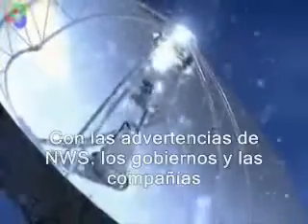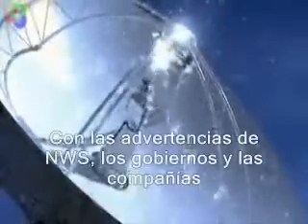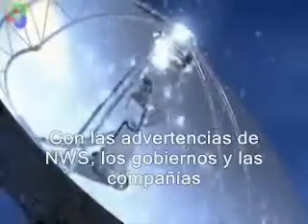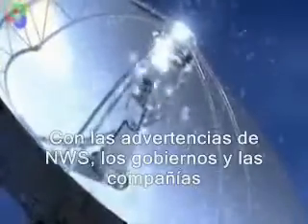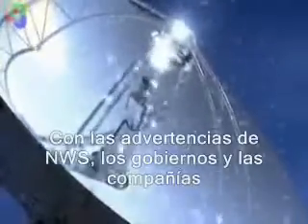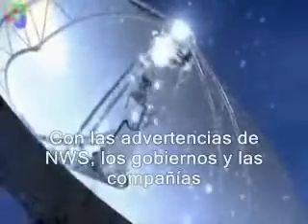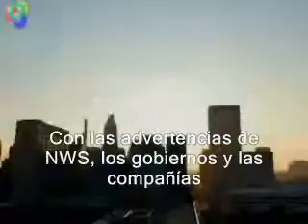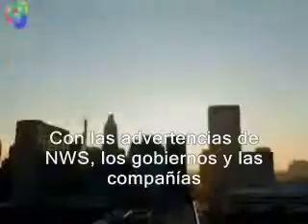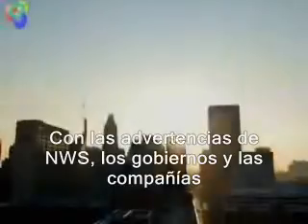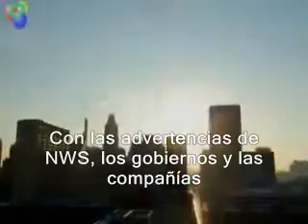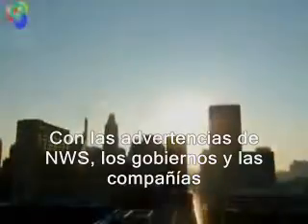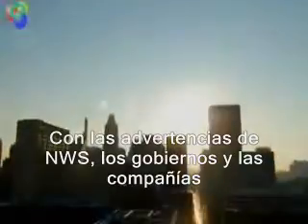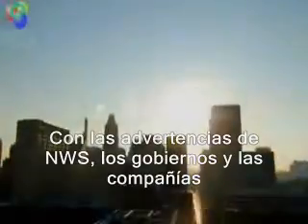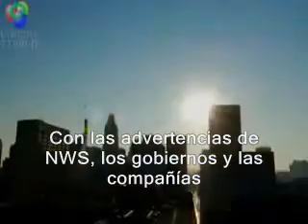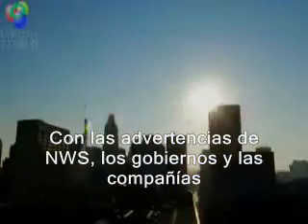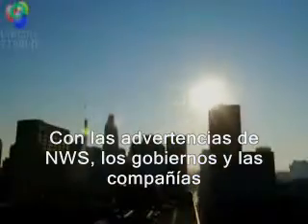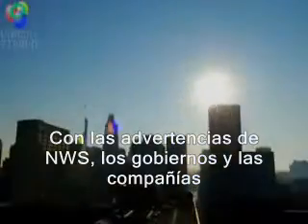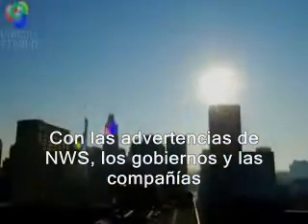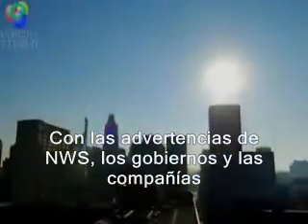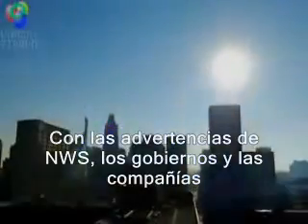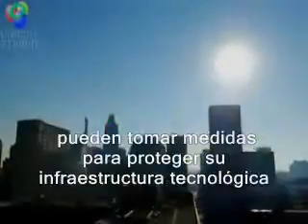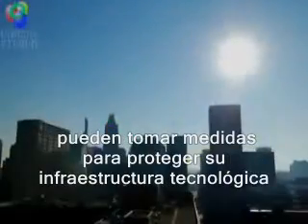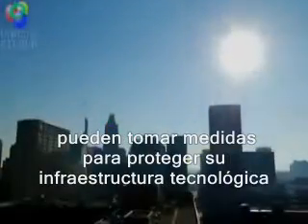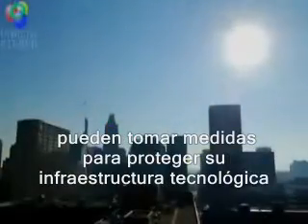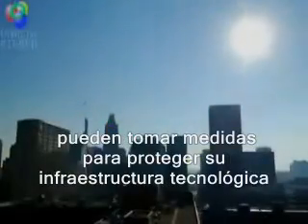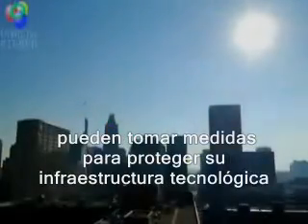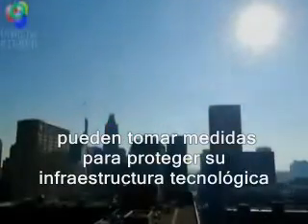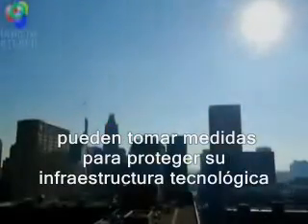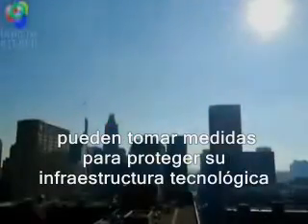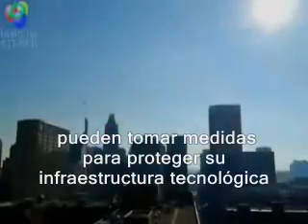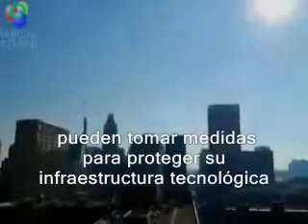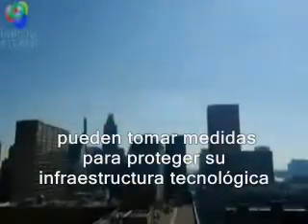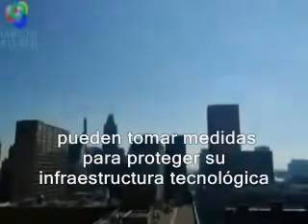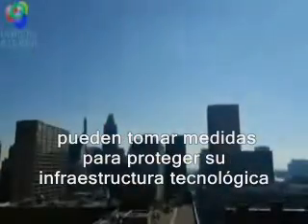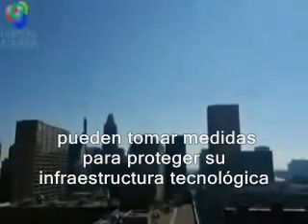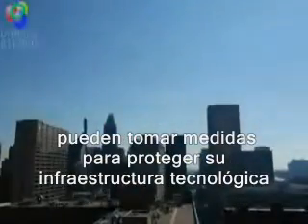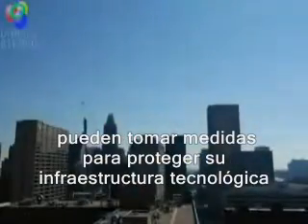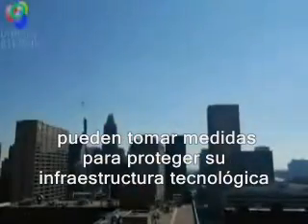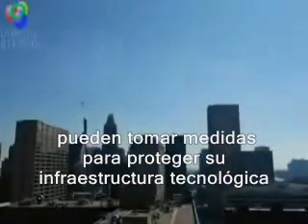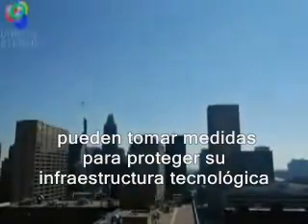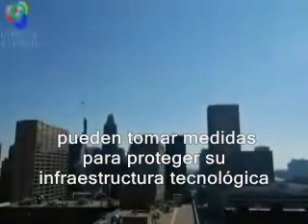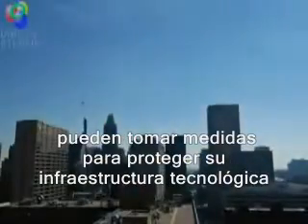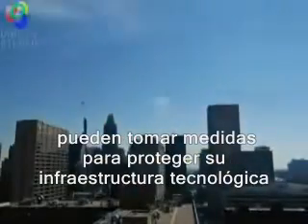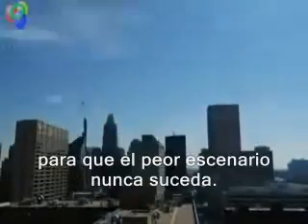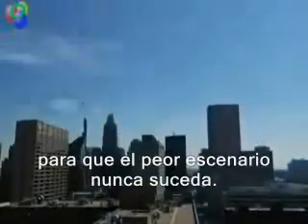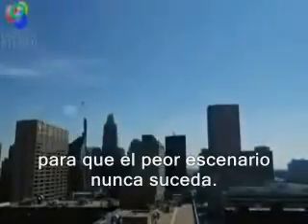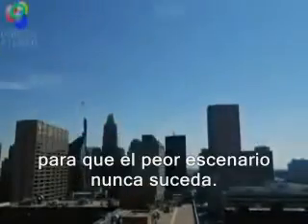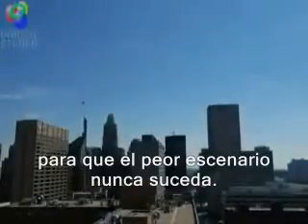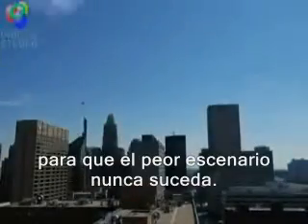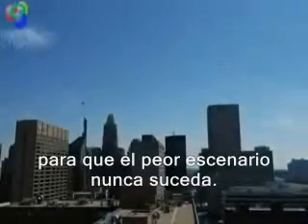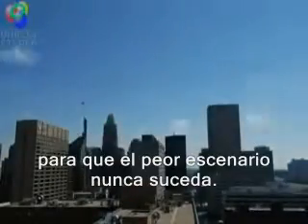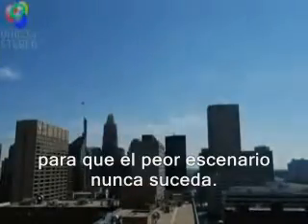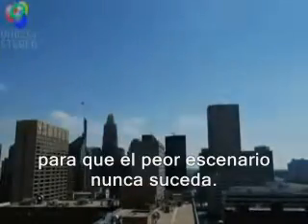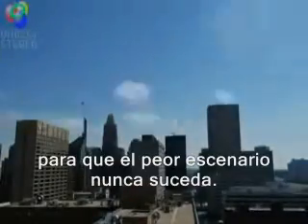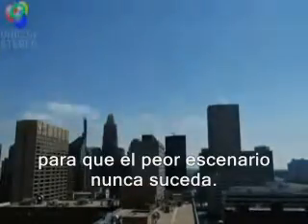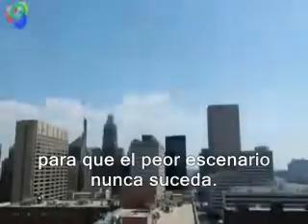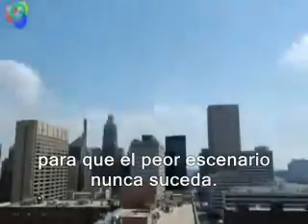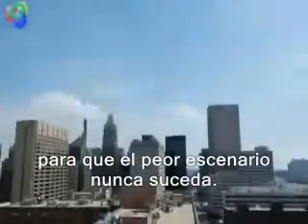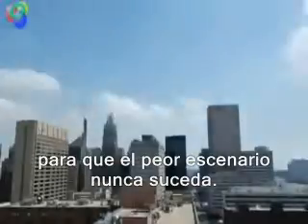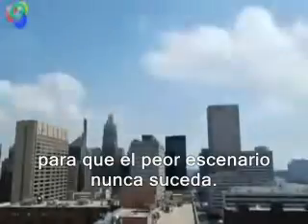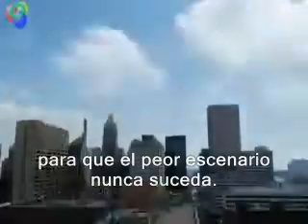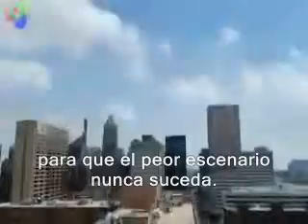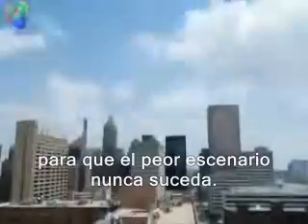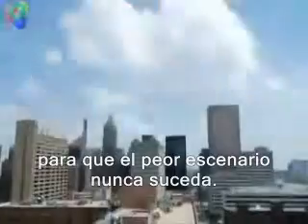With advanced warning, governments and companies can take steps to protect their technological infrastructure so that the worst scenarios will never happen.